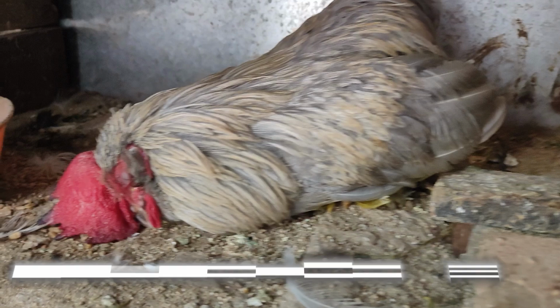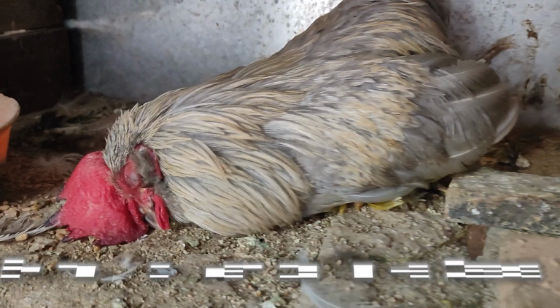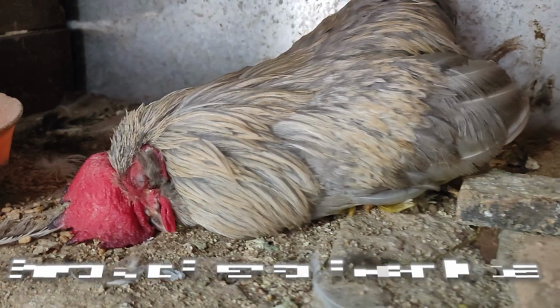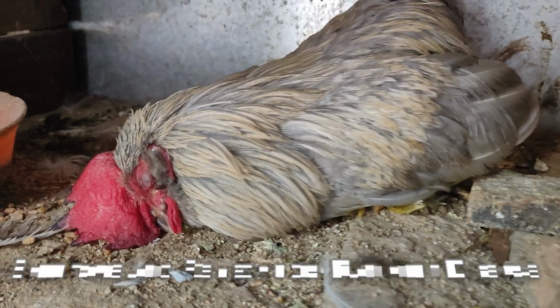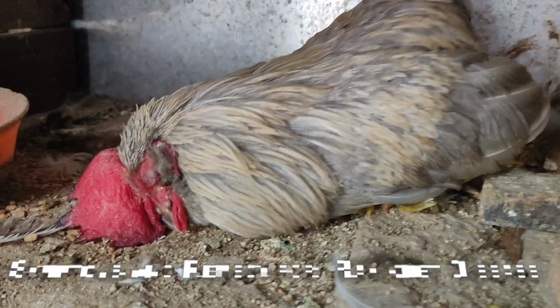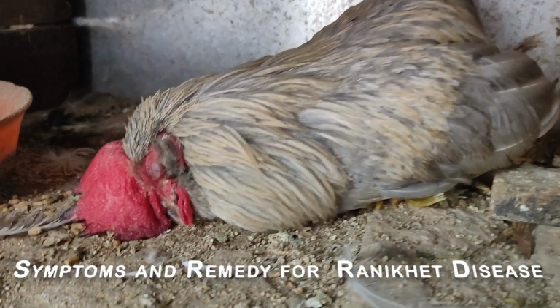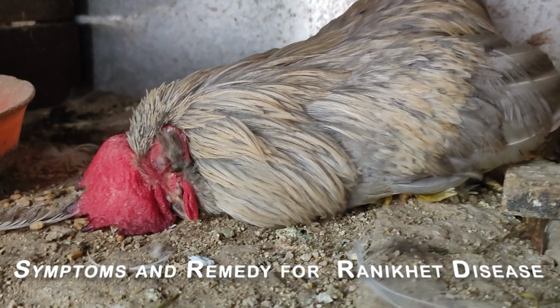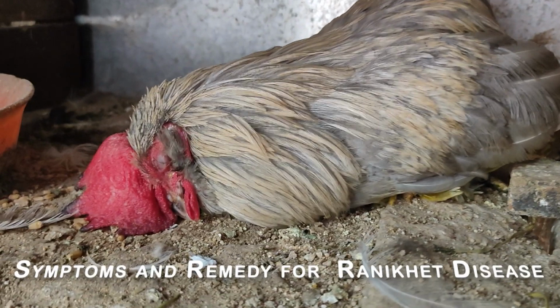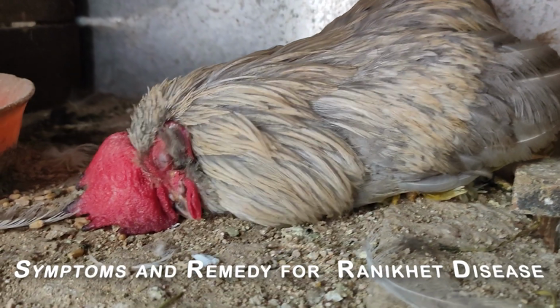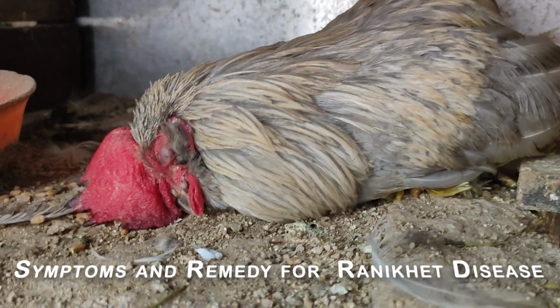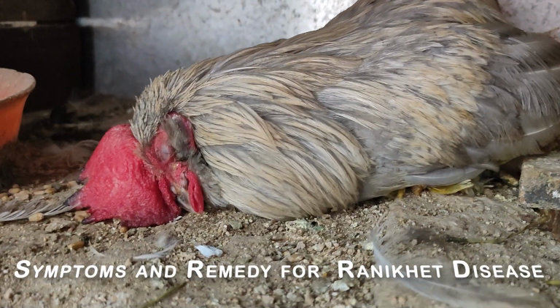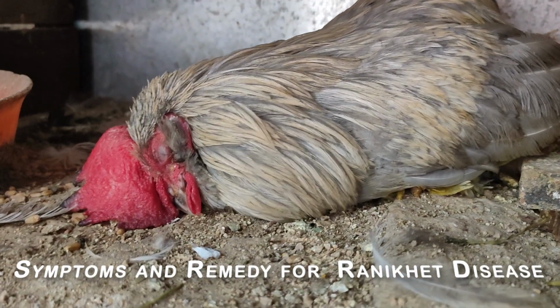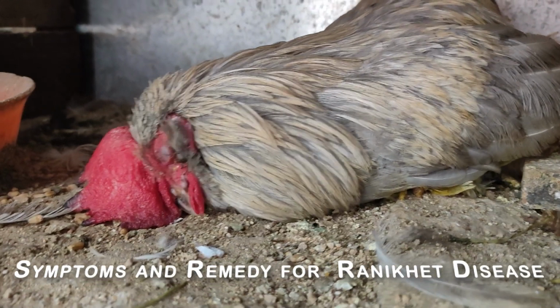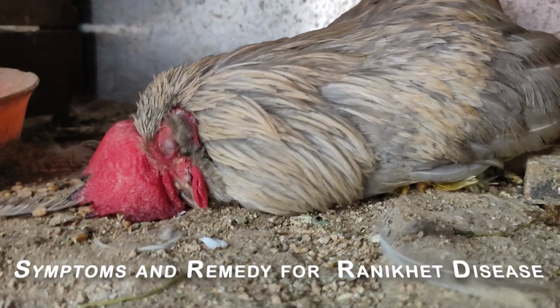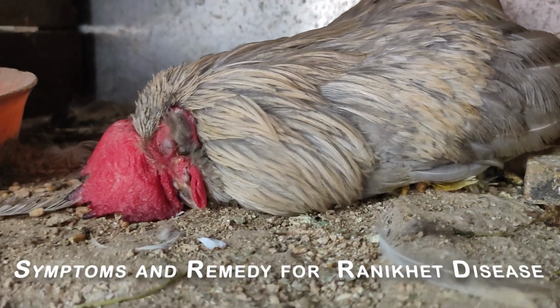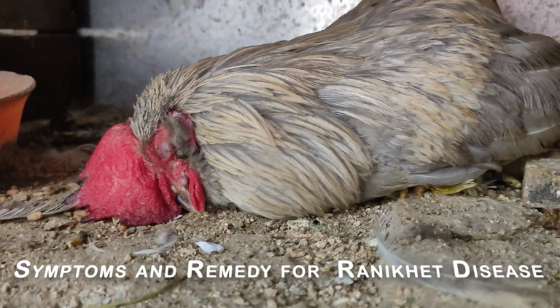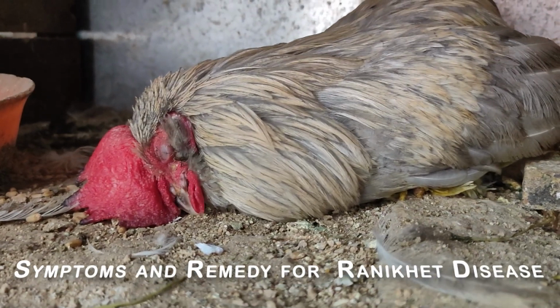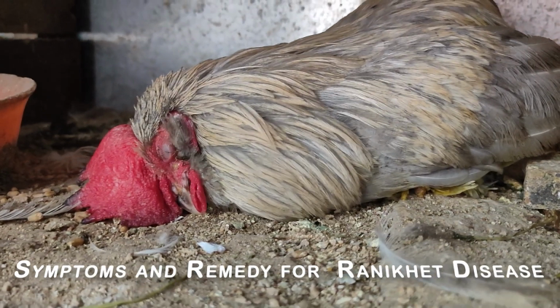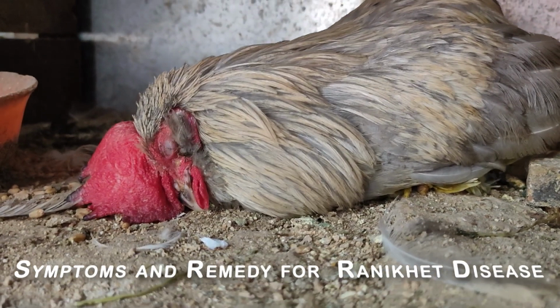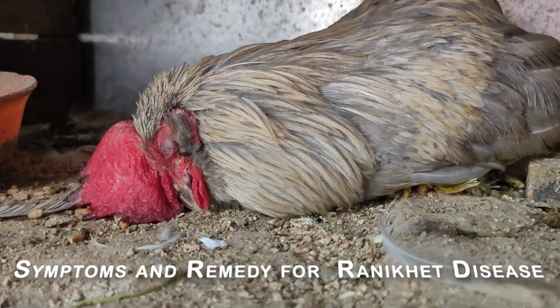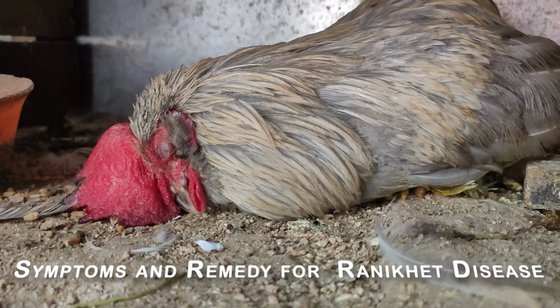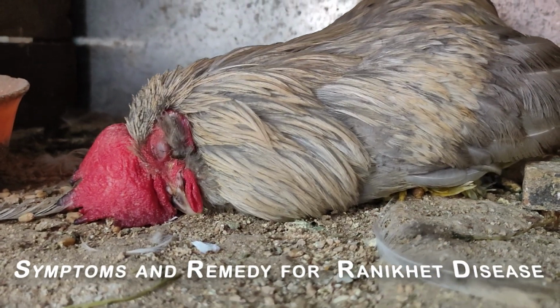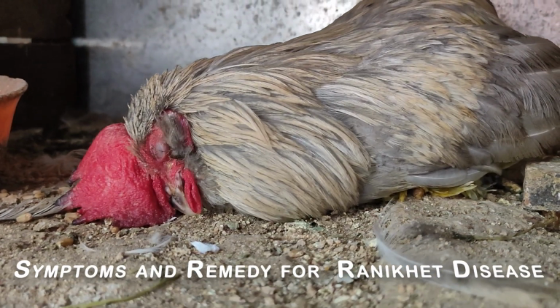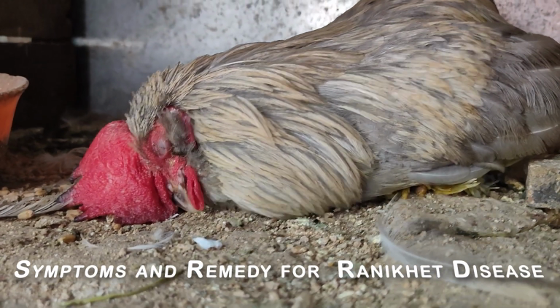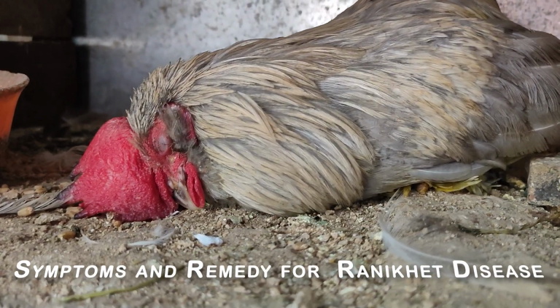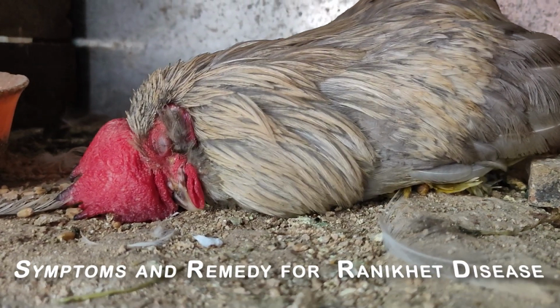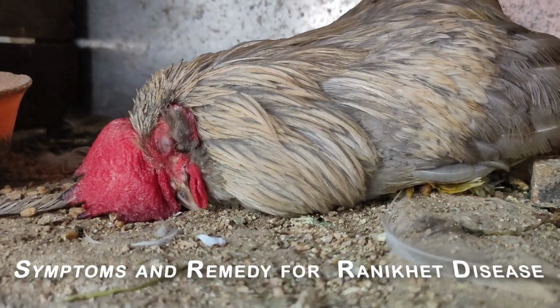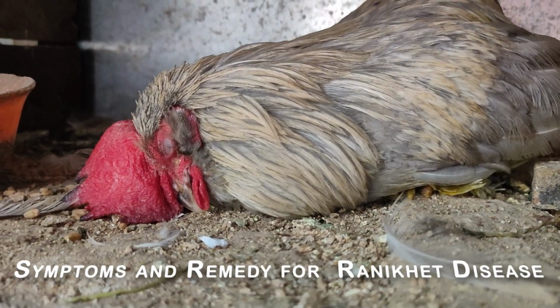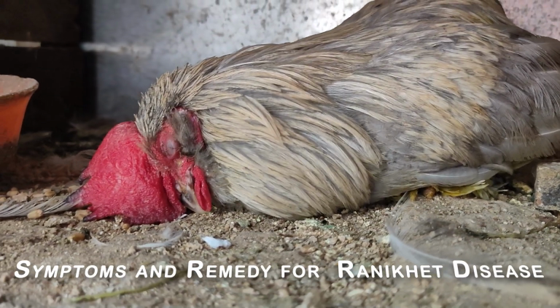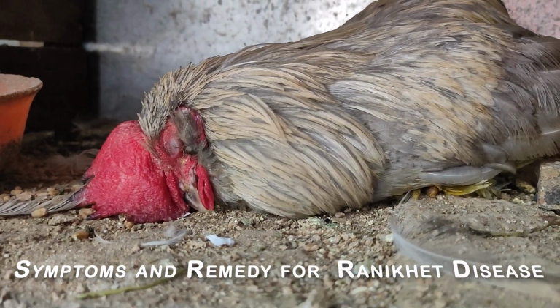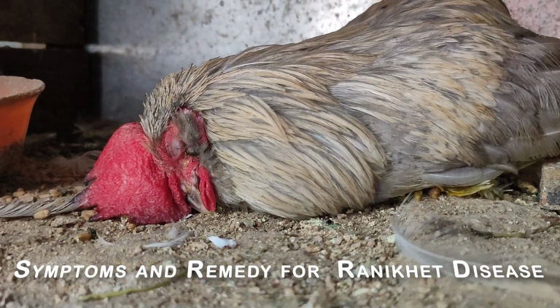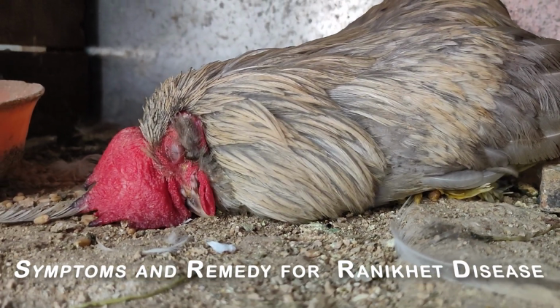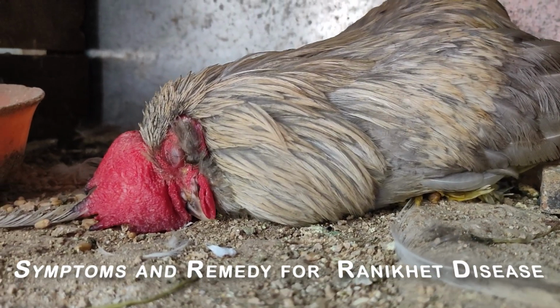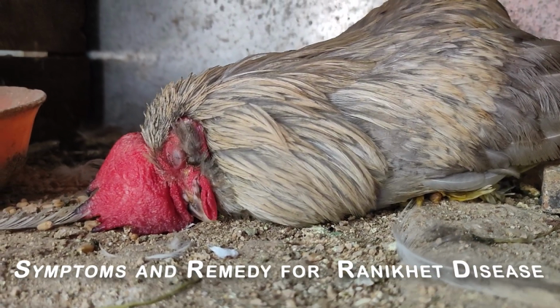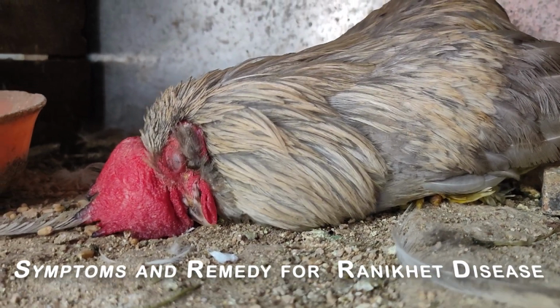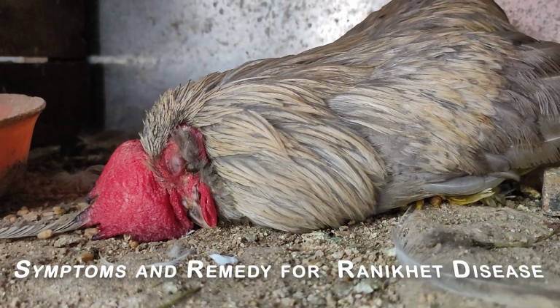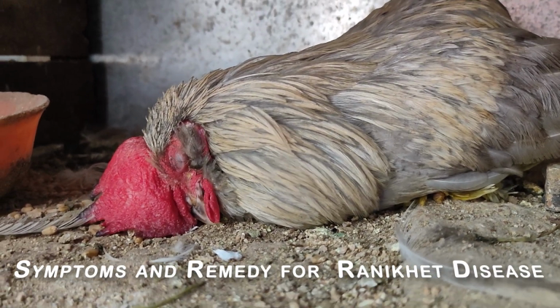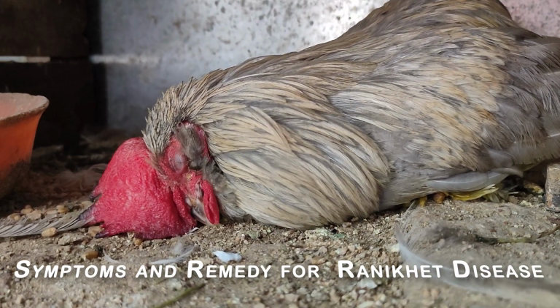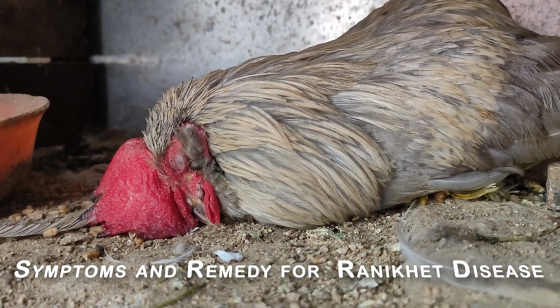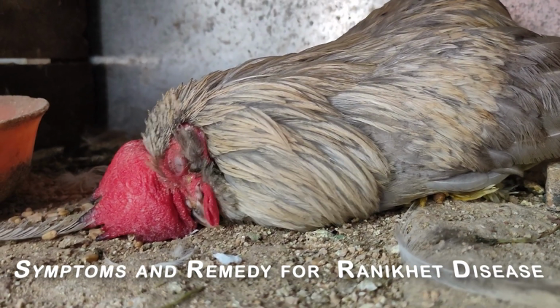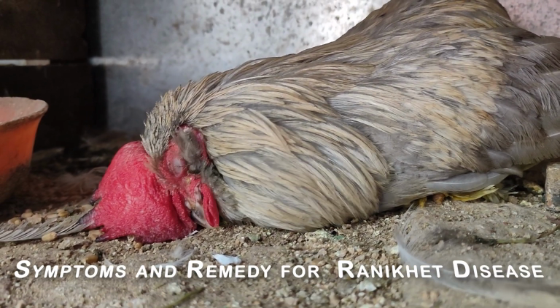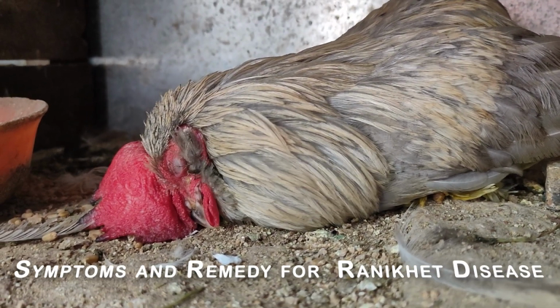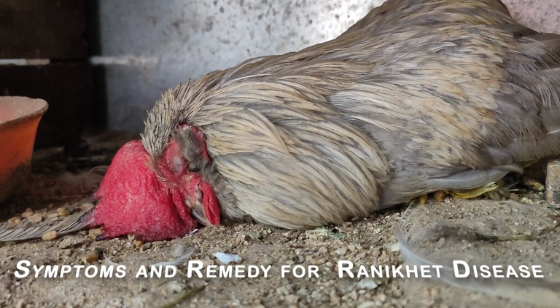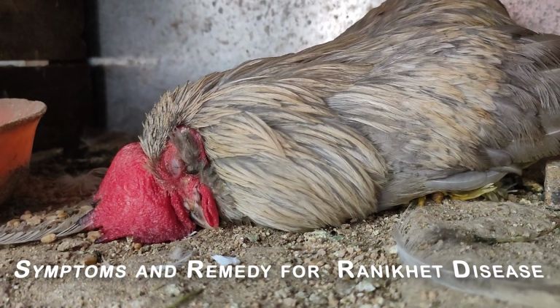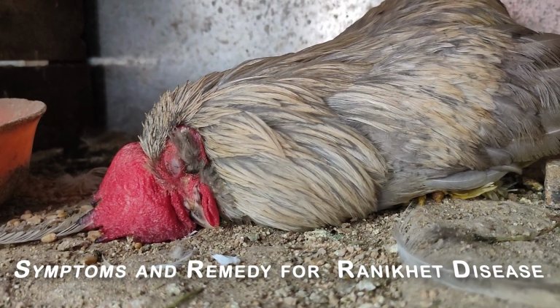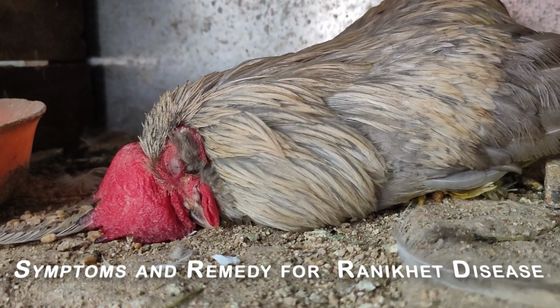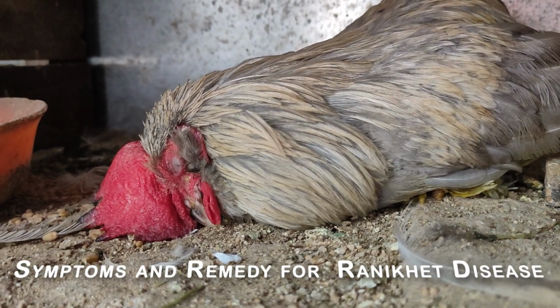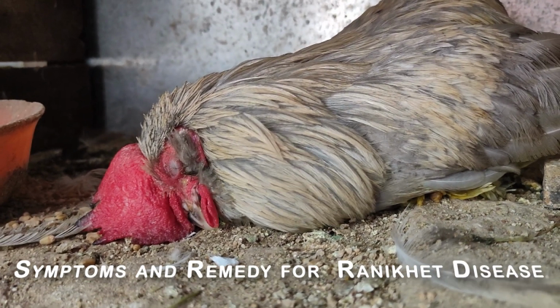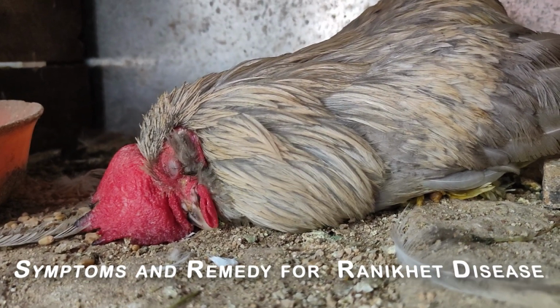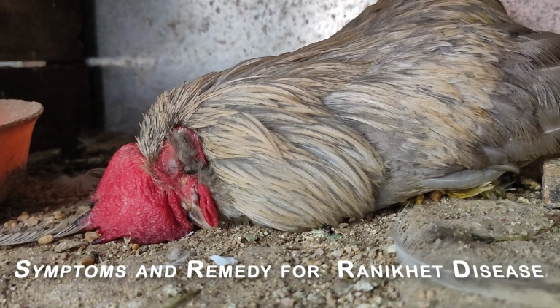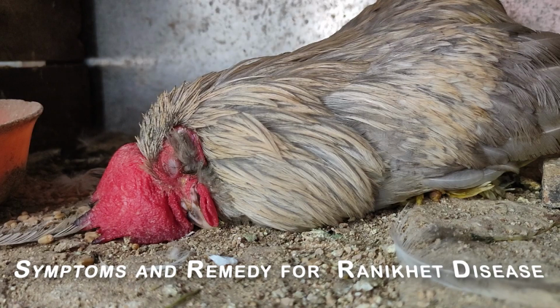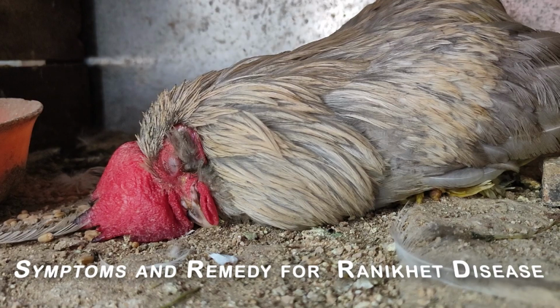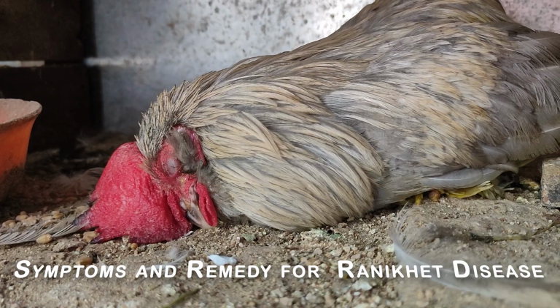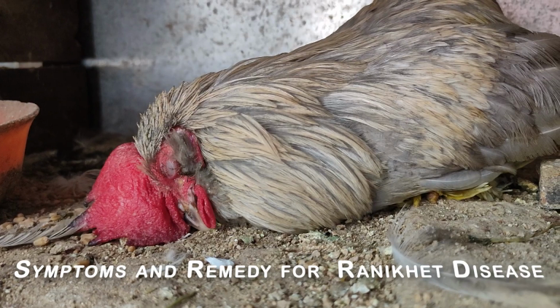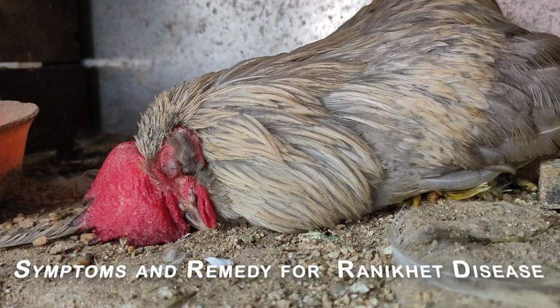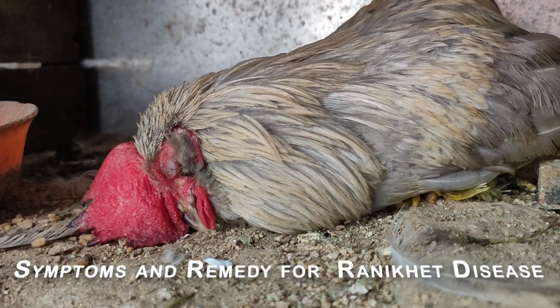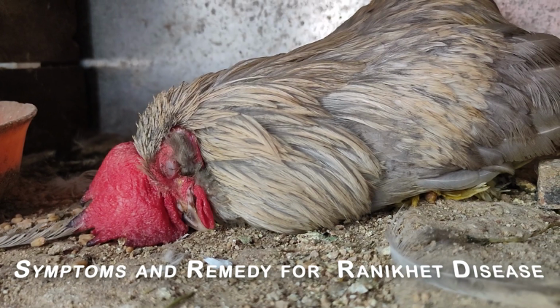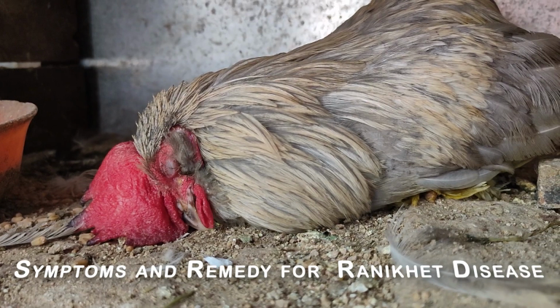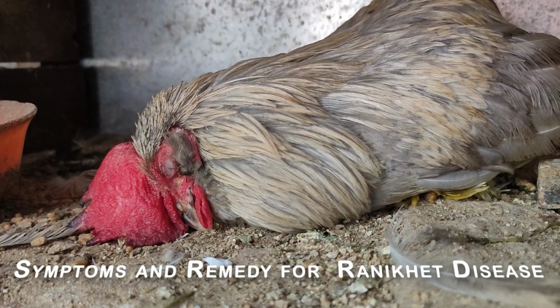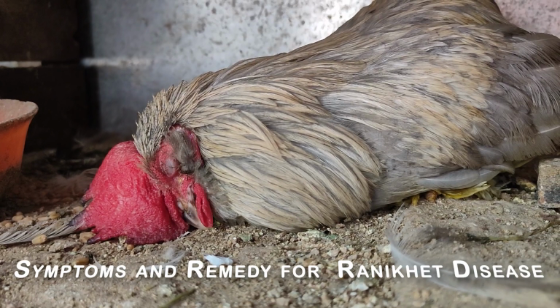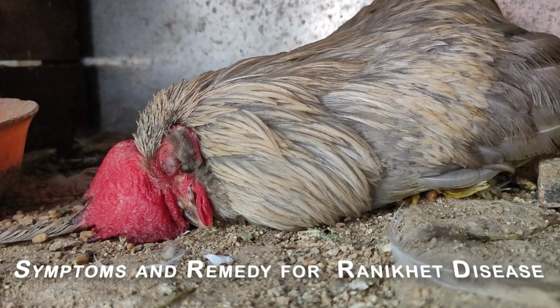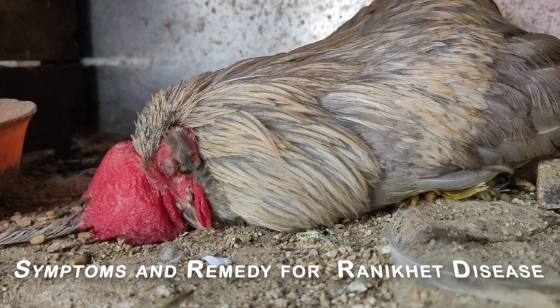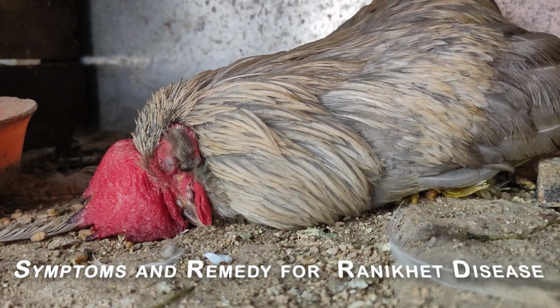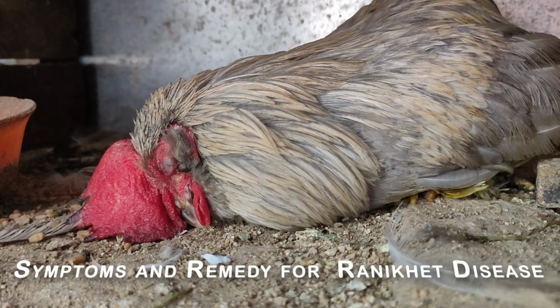Hello viewers, welcome to our channel. In today's video, I will share my experience in treating chickens affected by Ranniket disease.